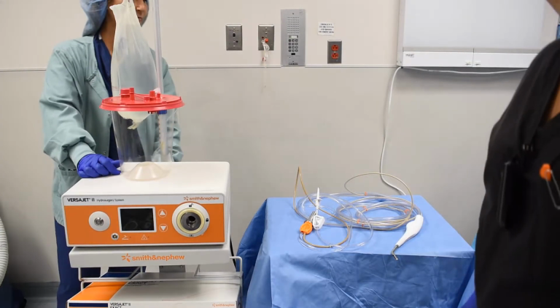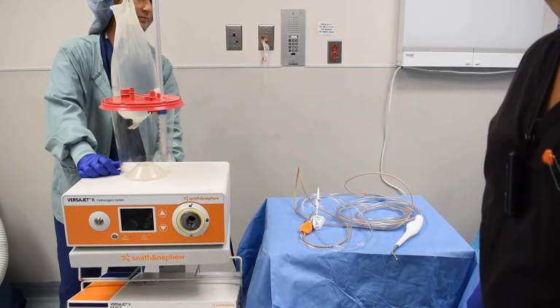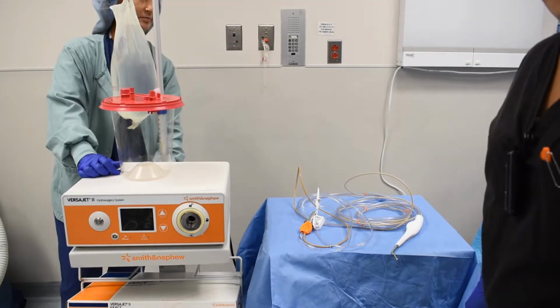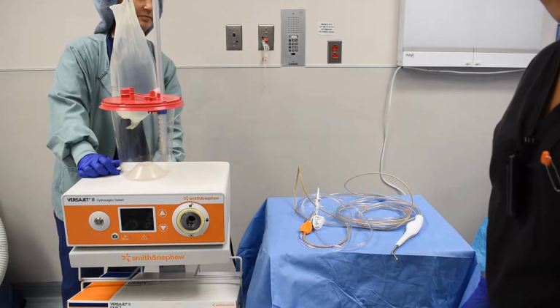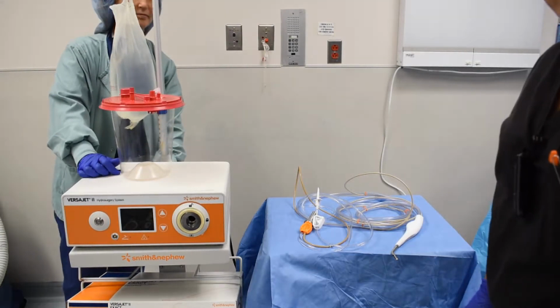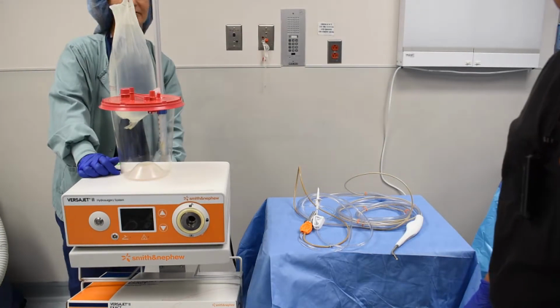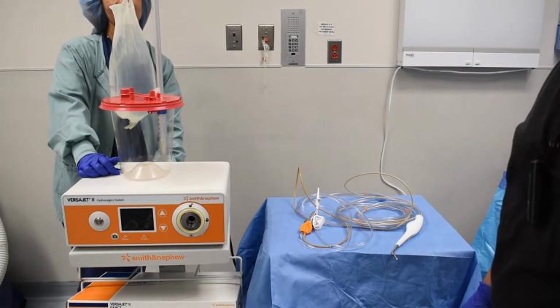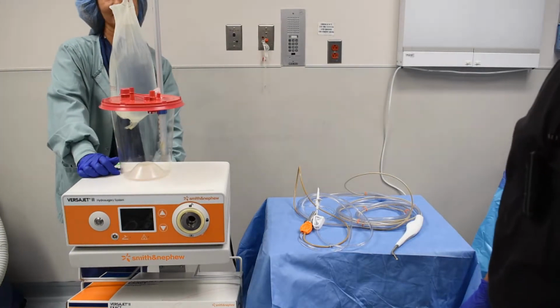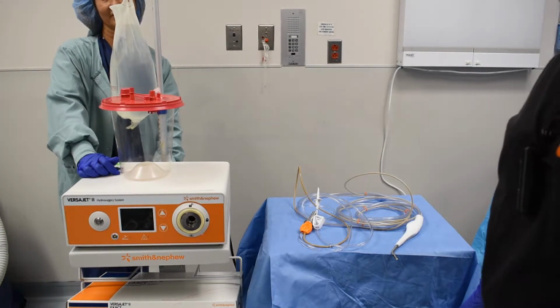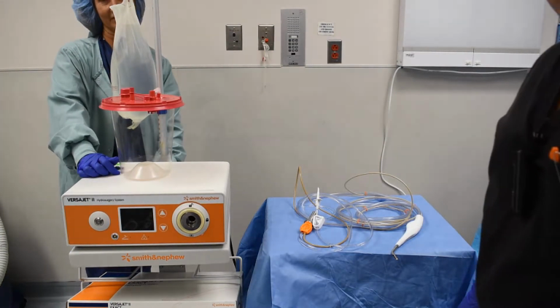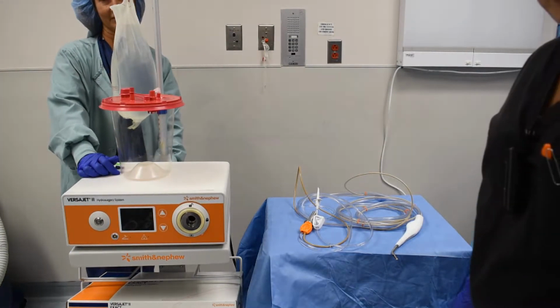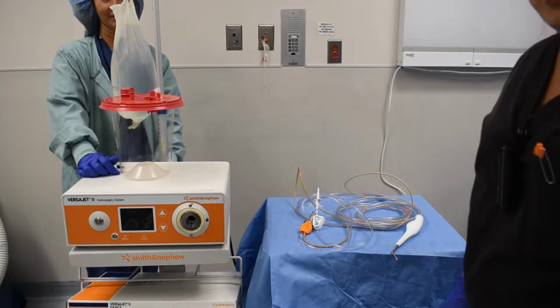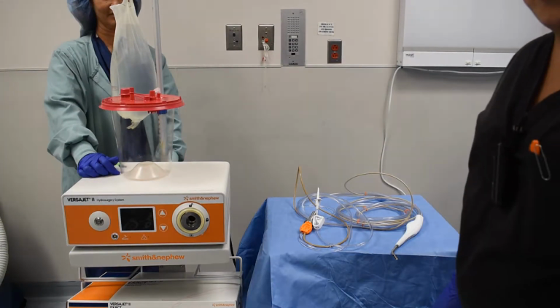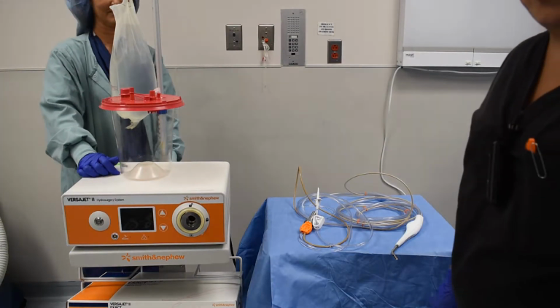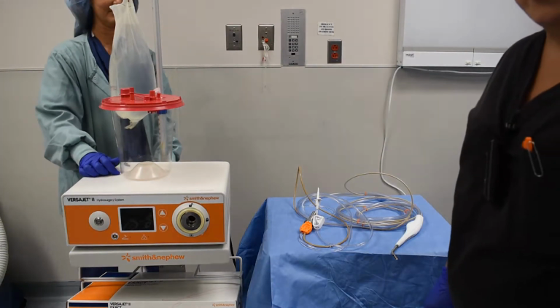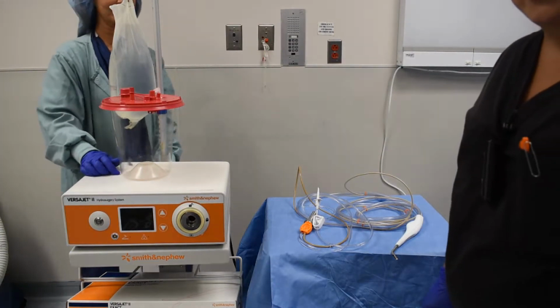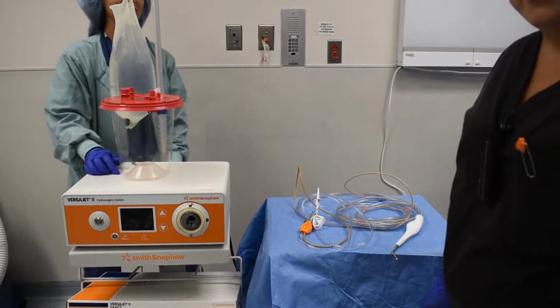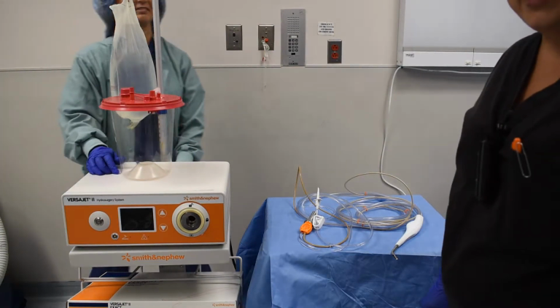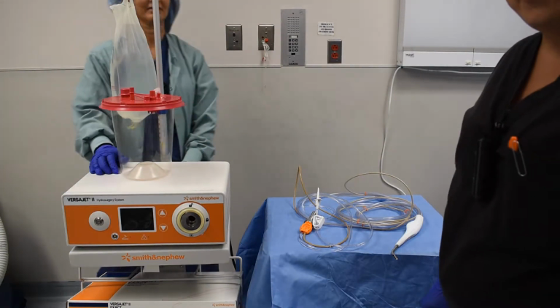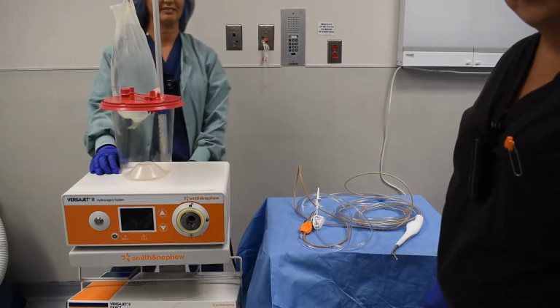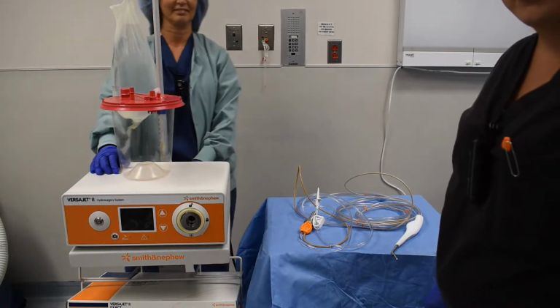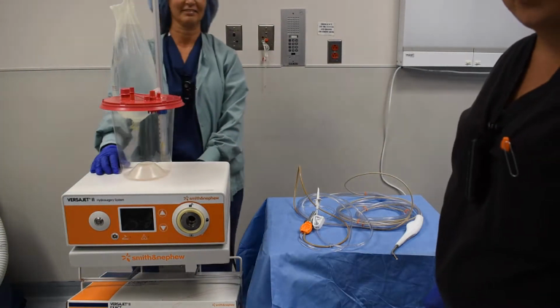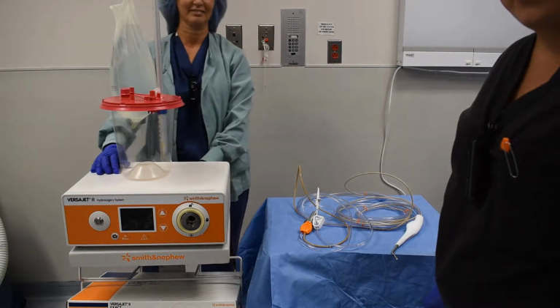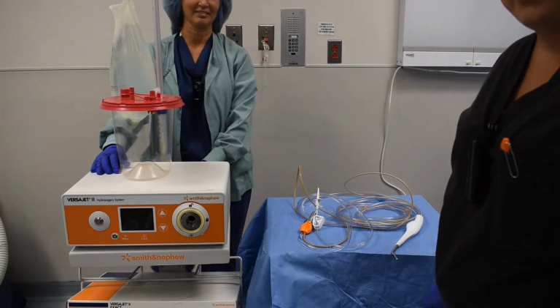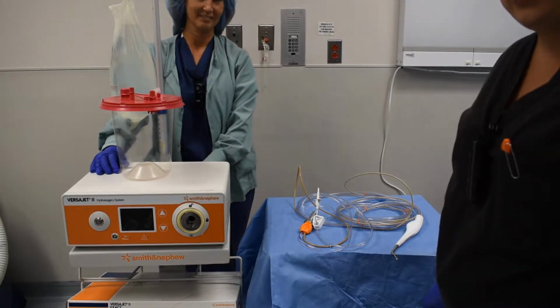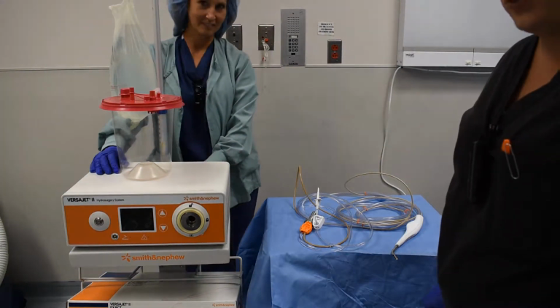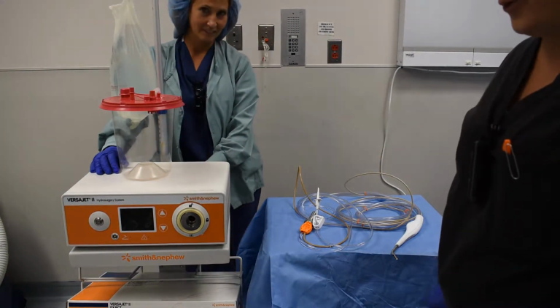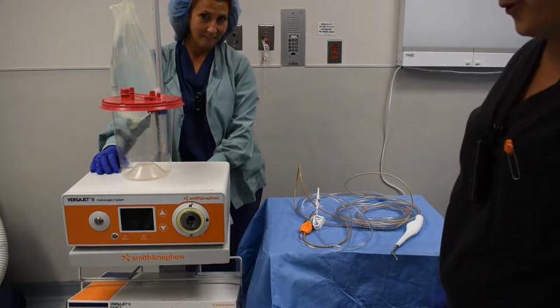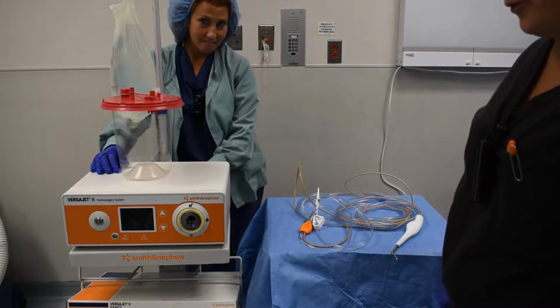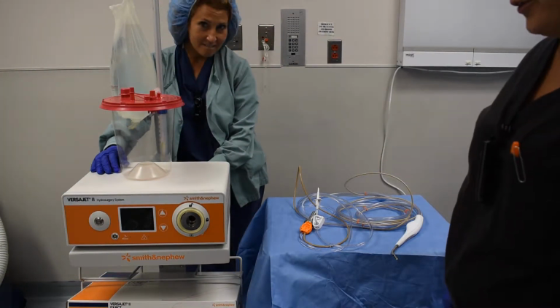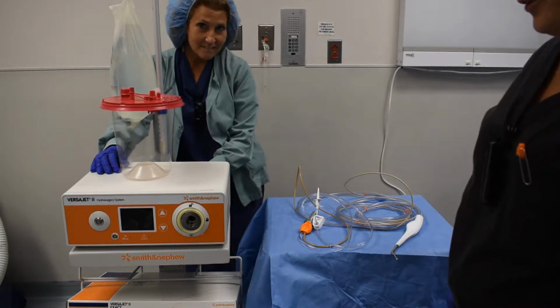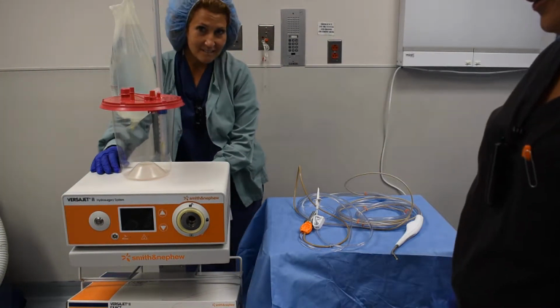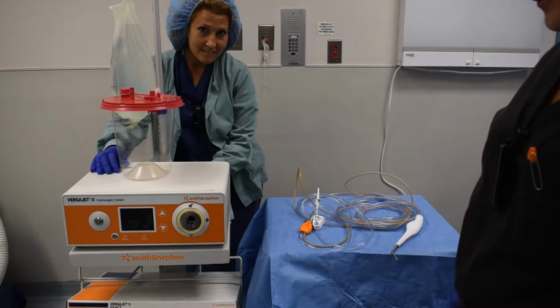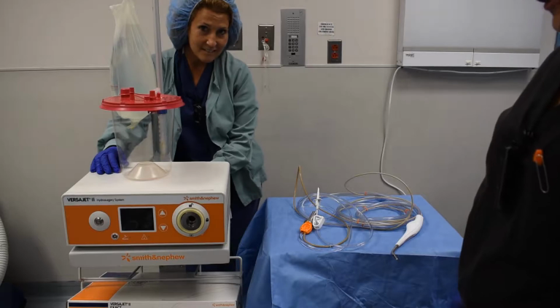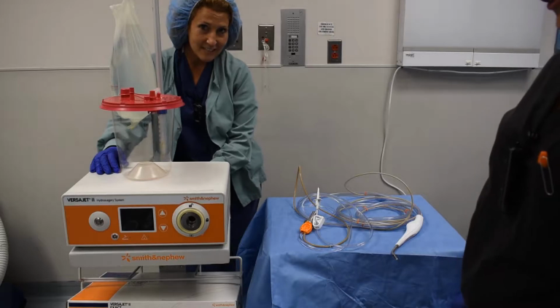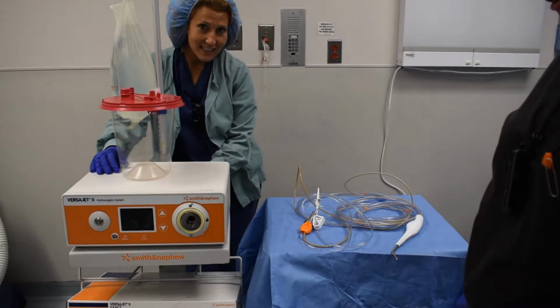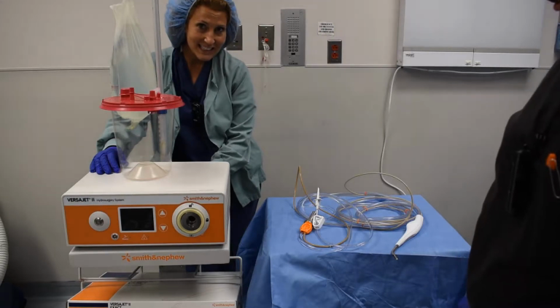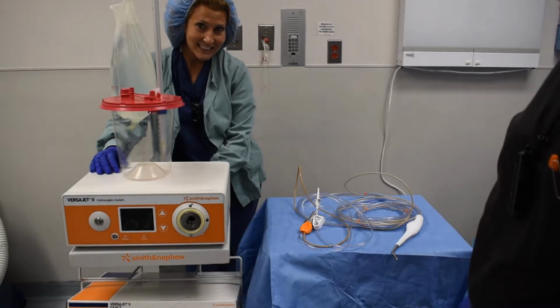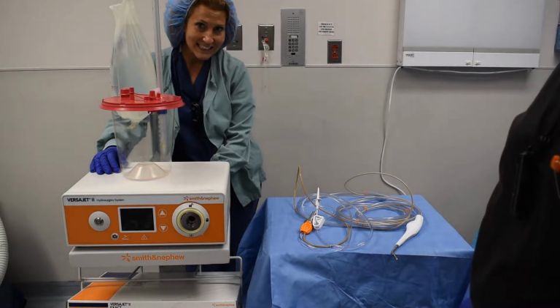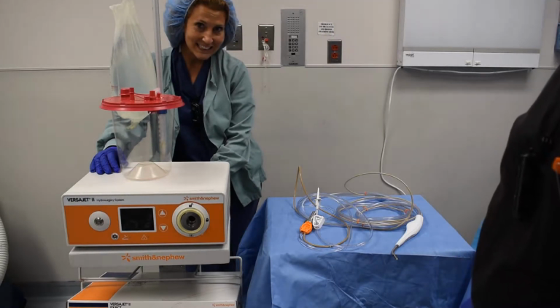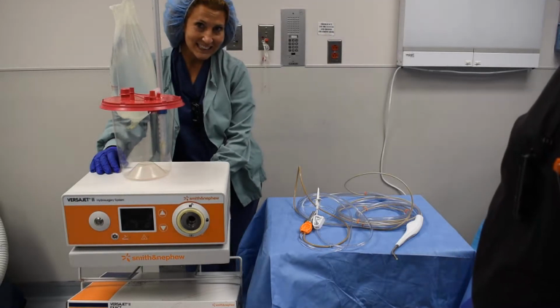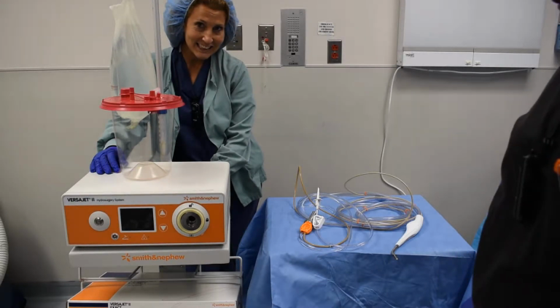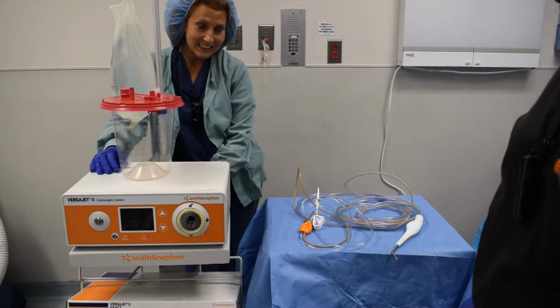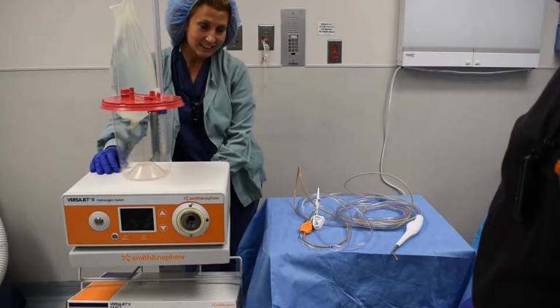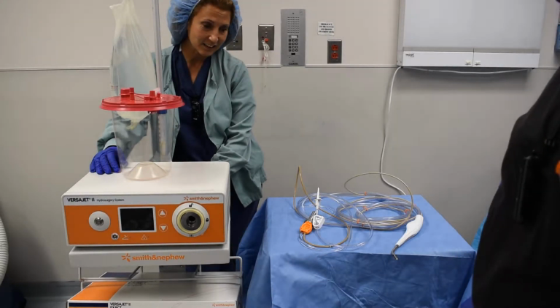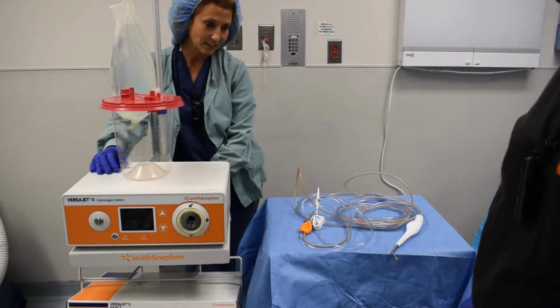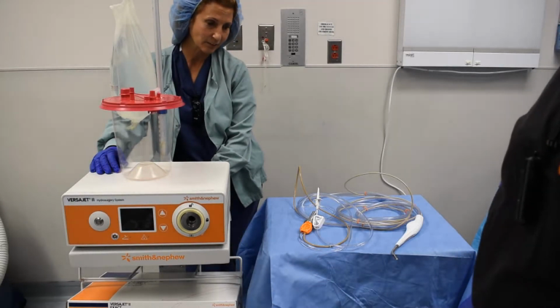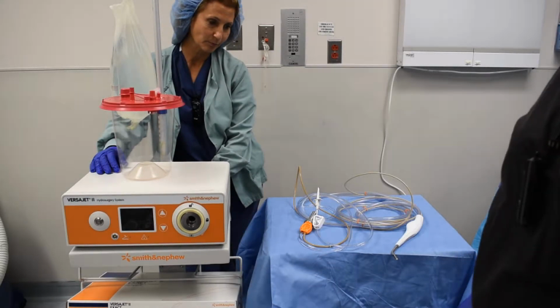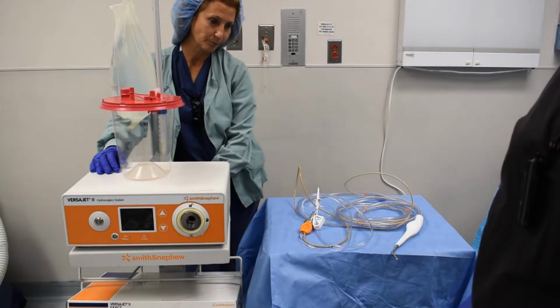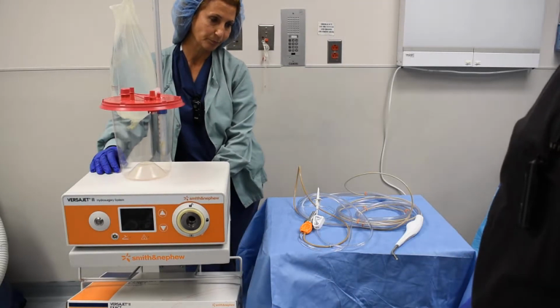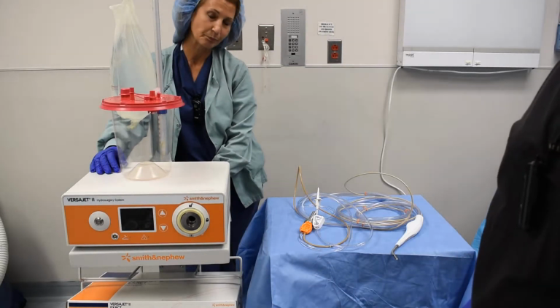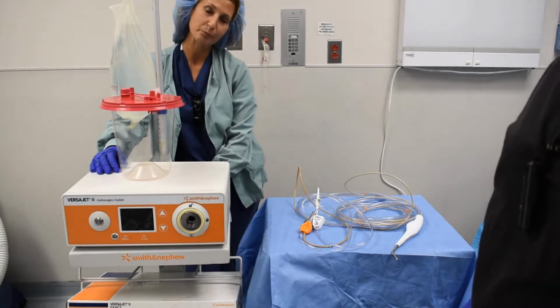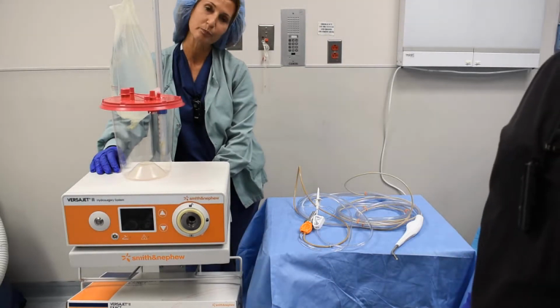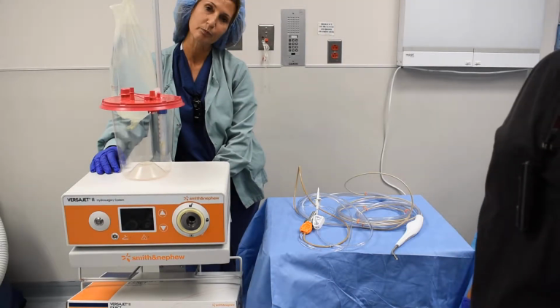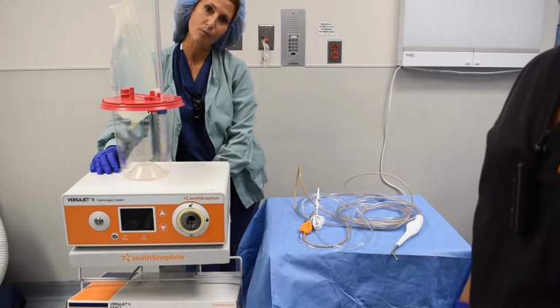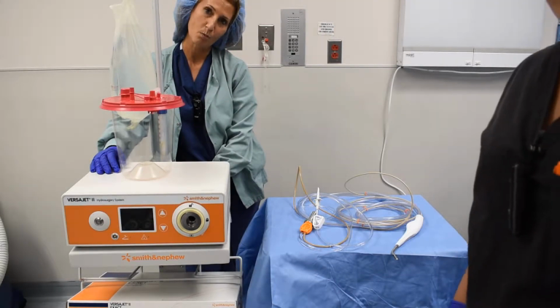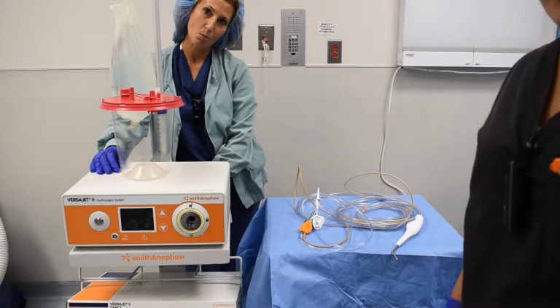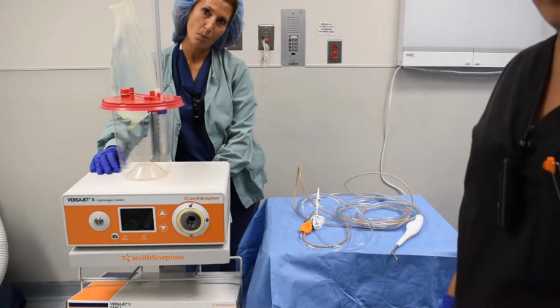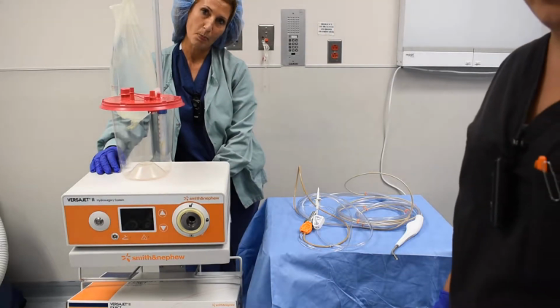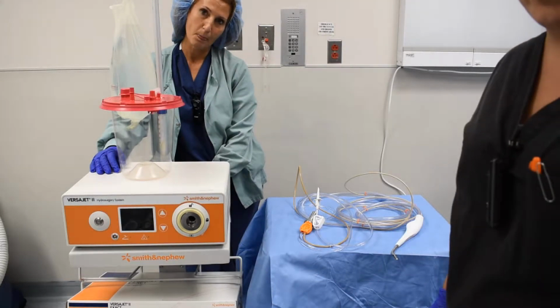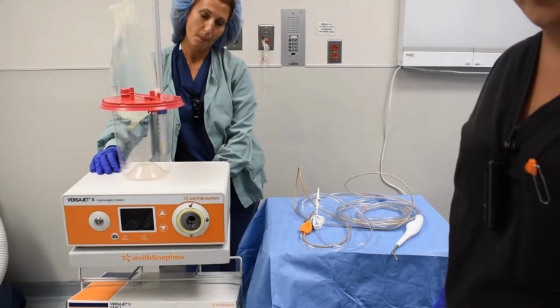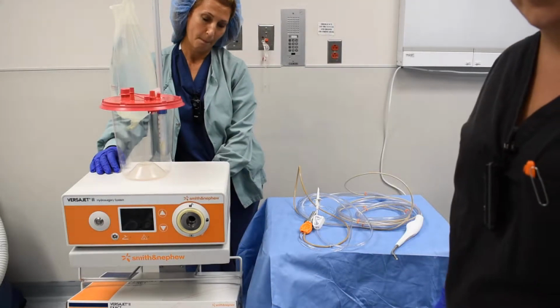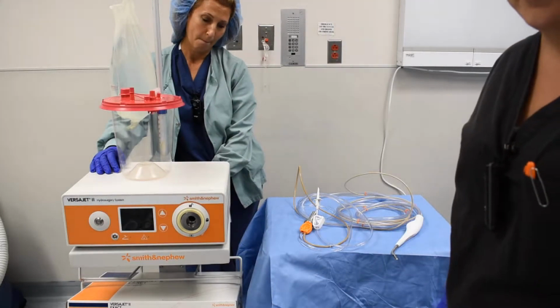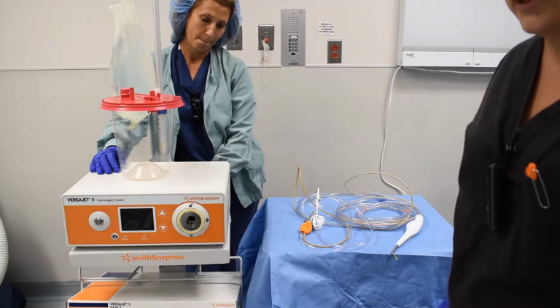Welcome to today's OR. Today we're going to go over the VersaJet hydrosurgery system for chronic wound debridement.